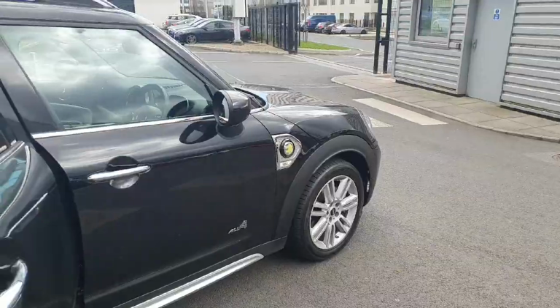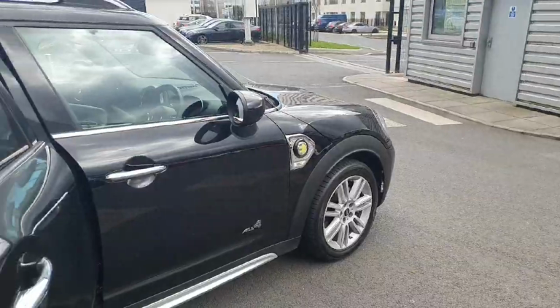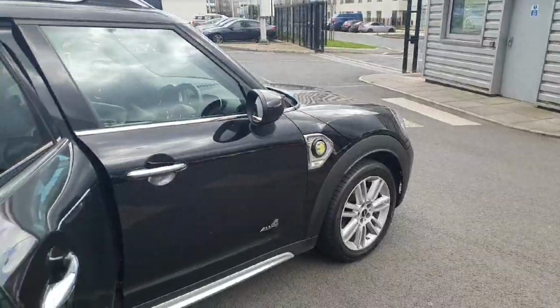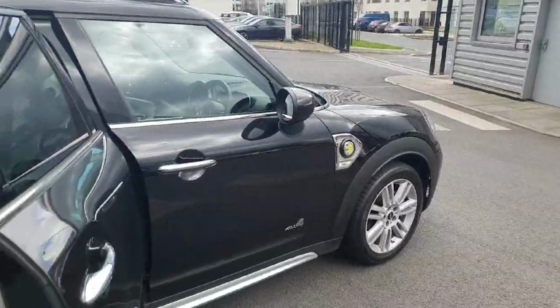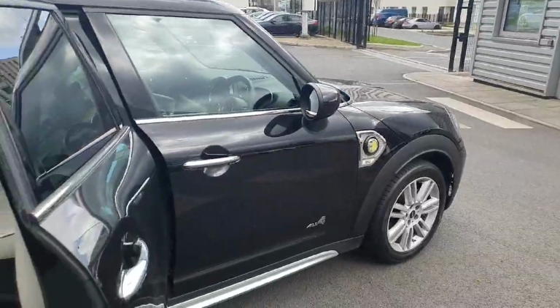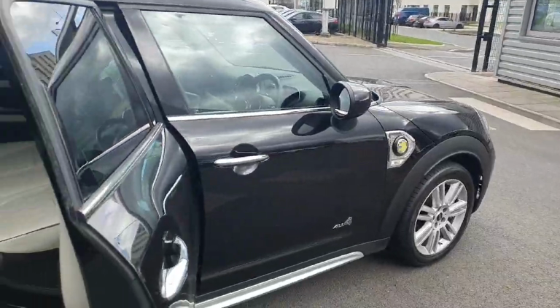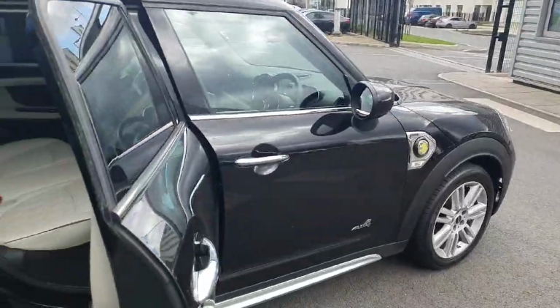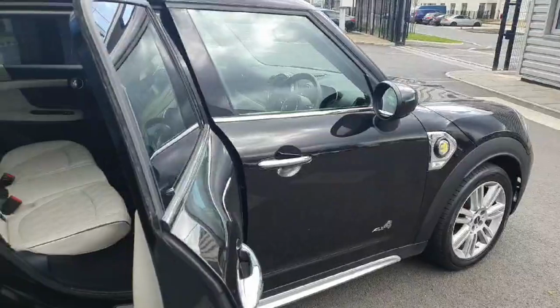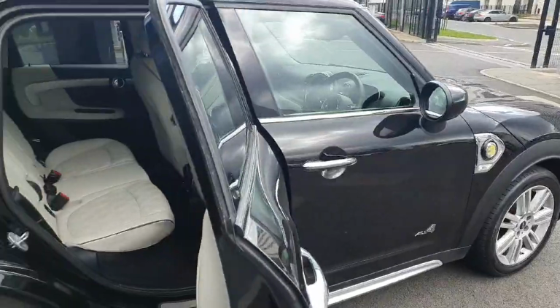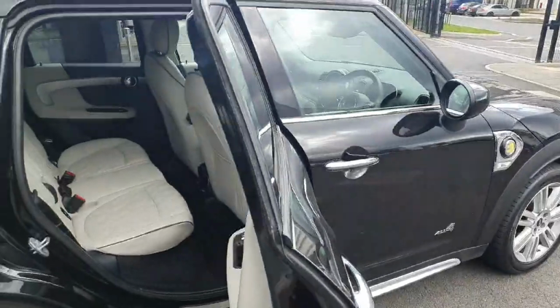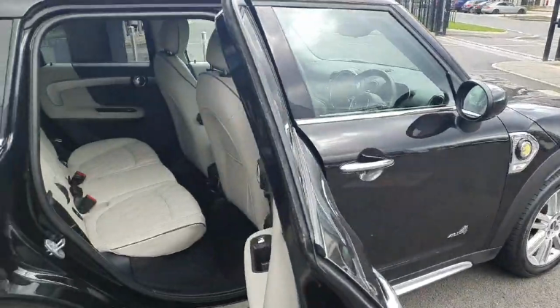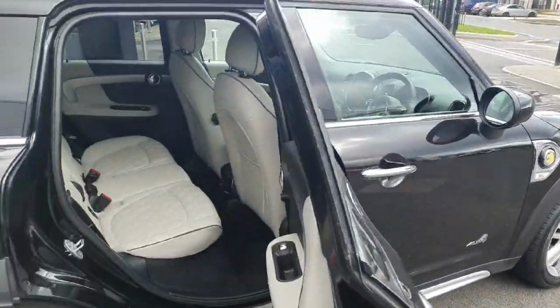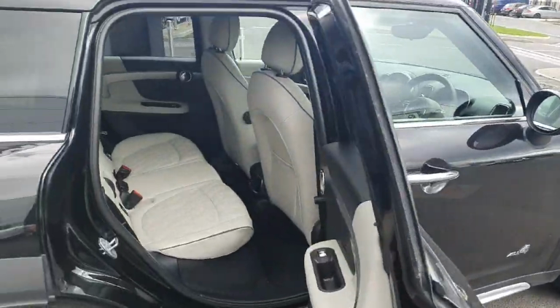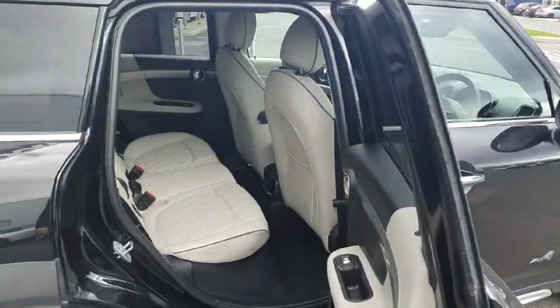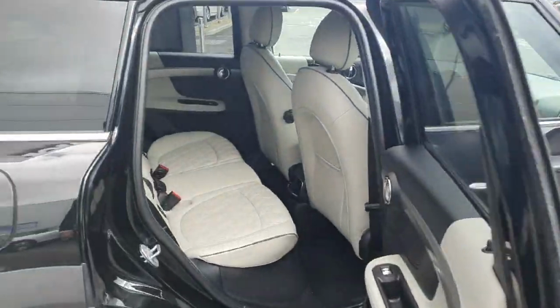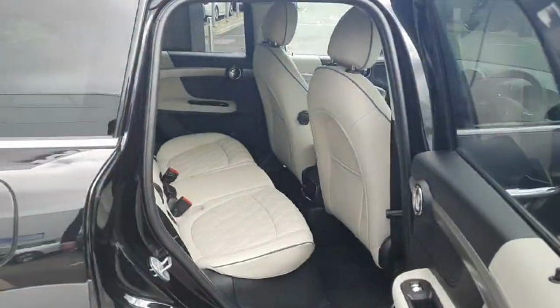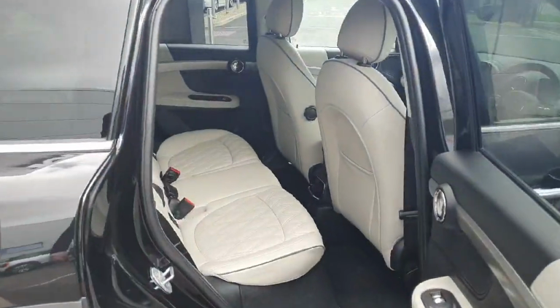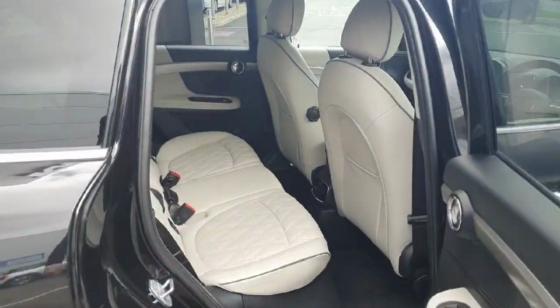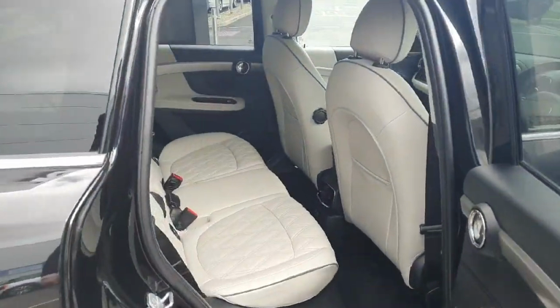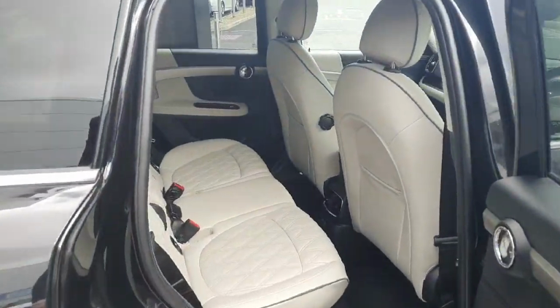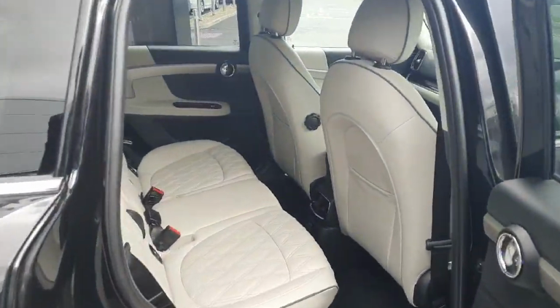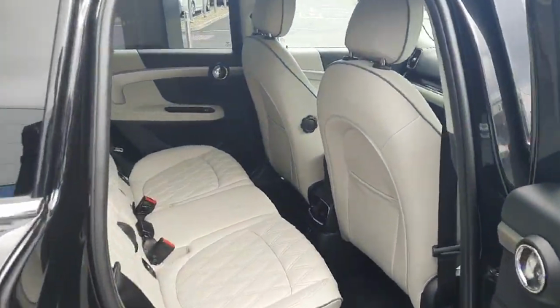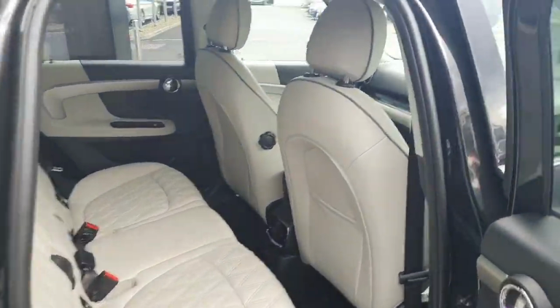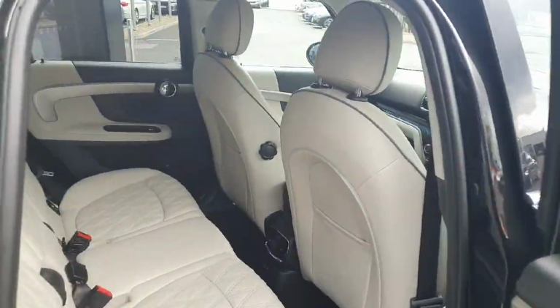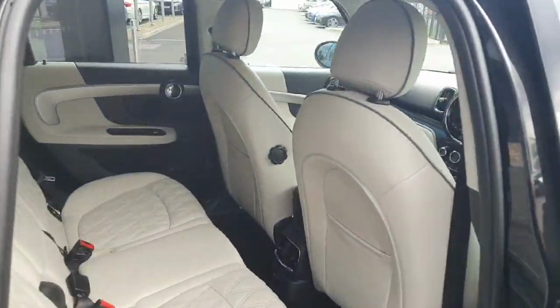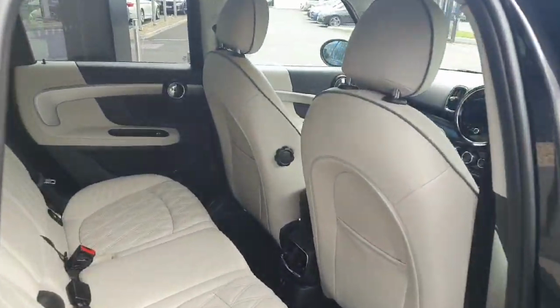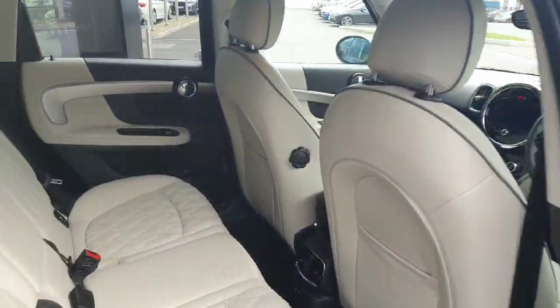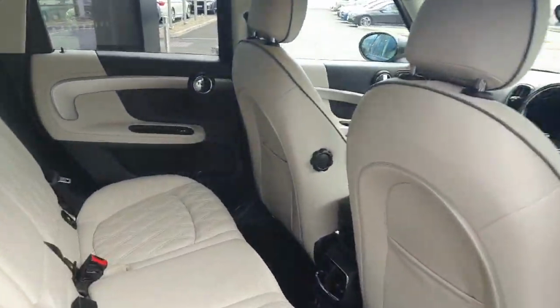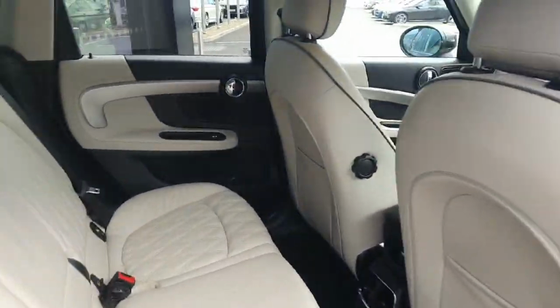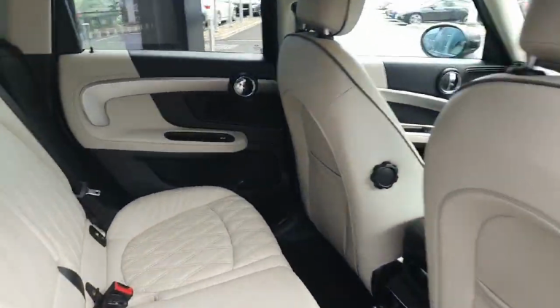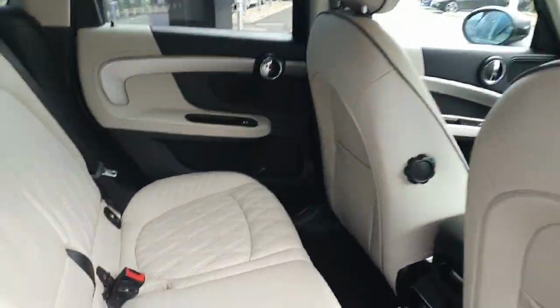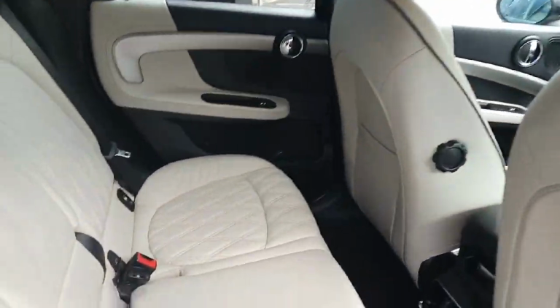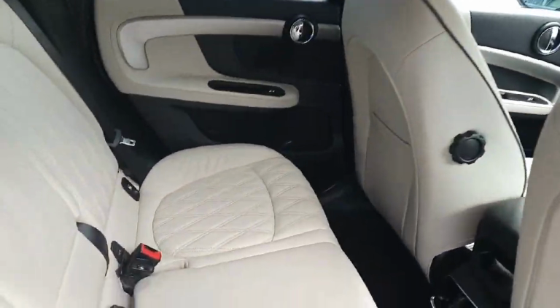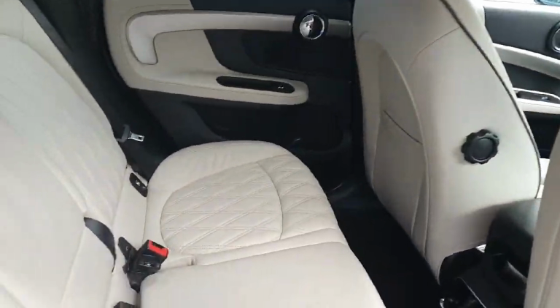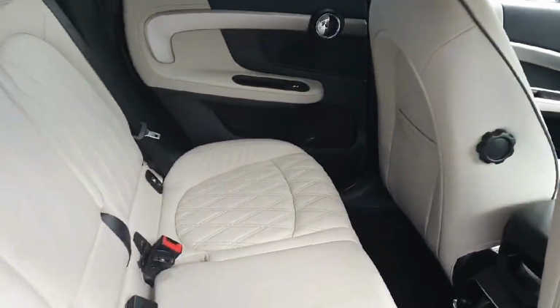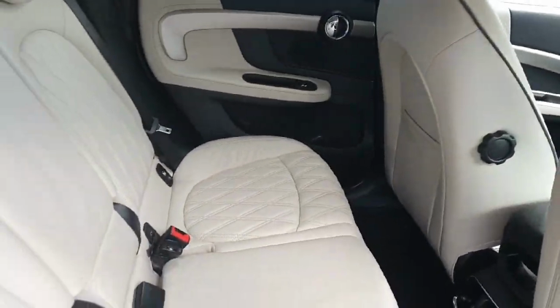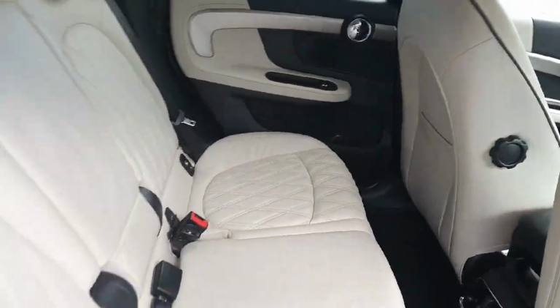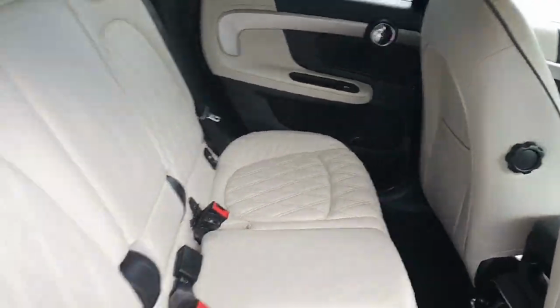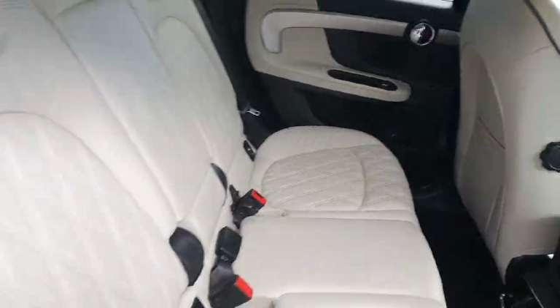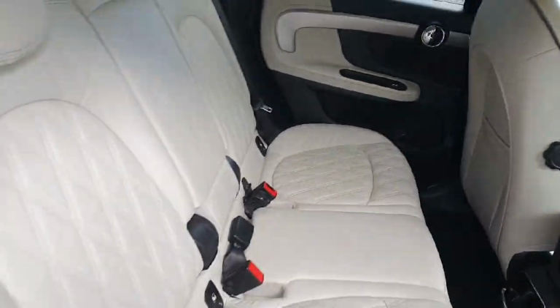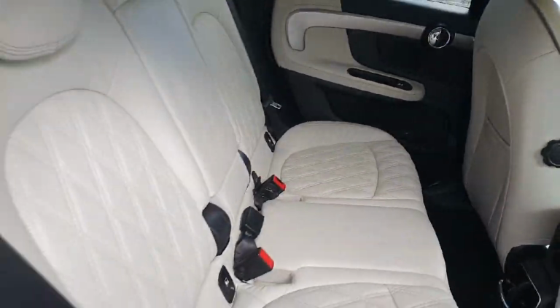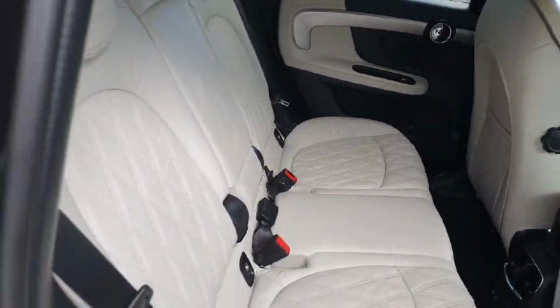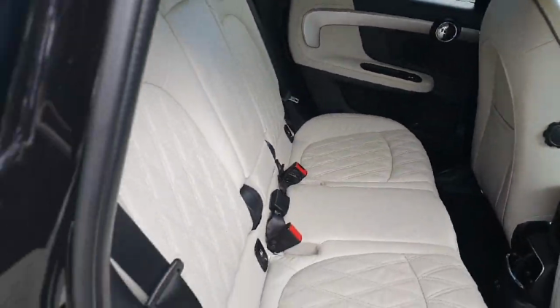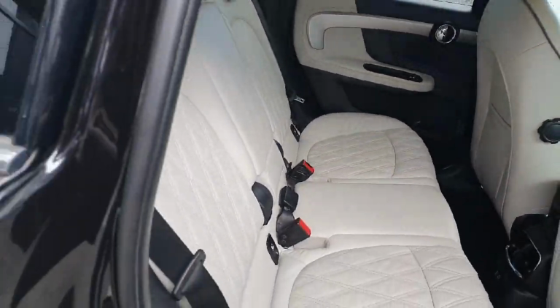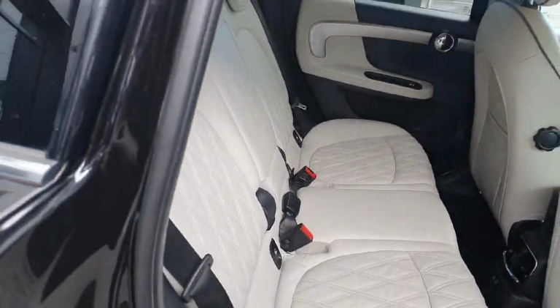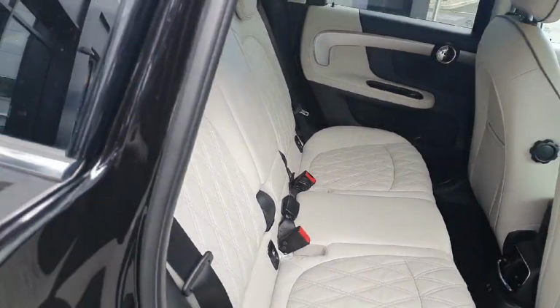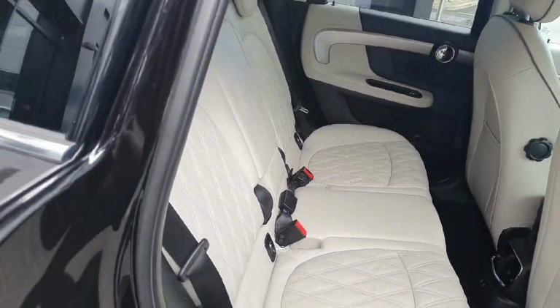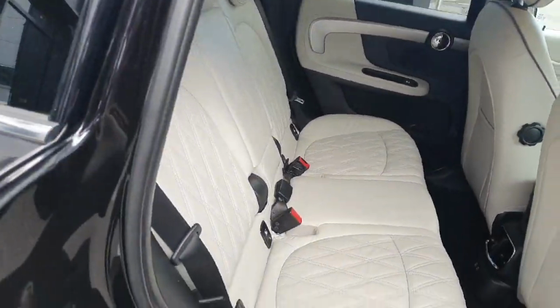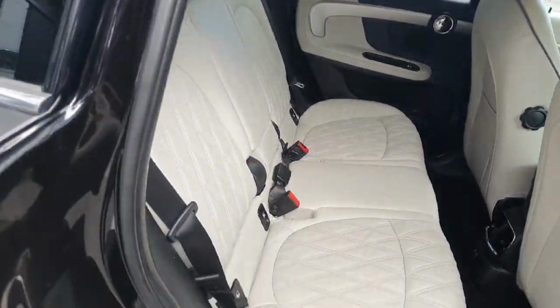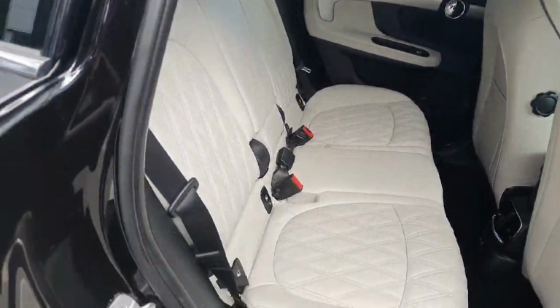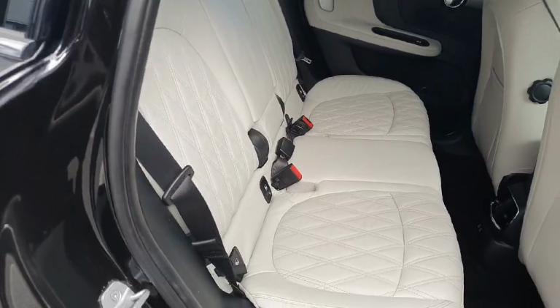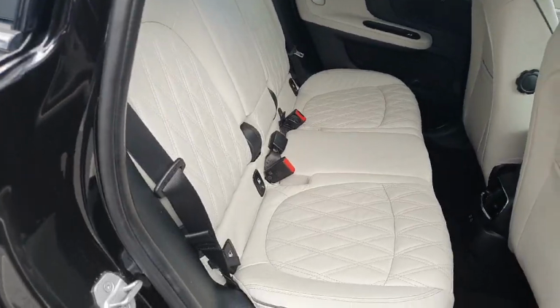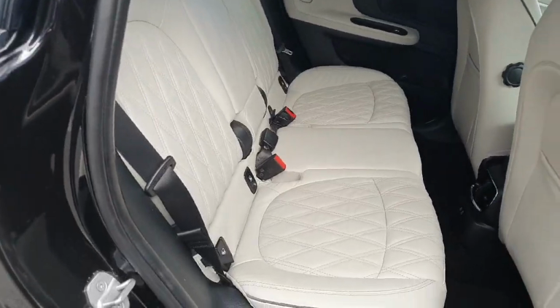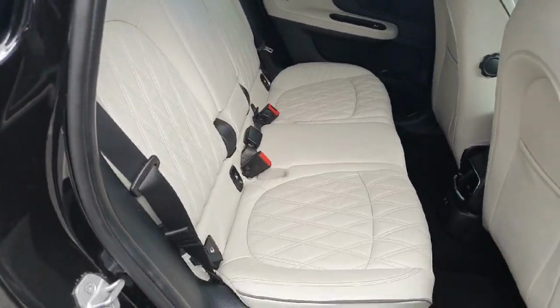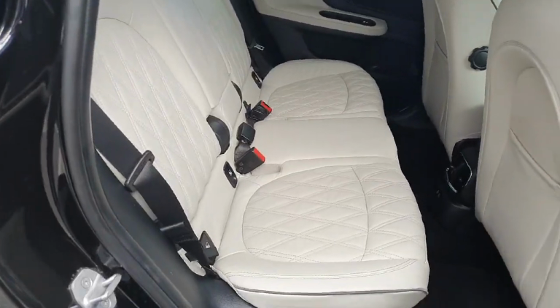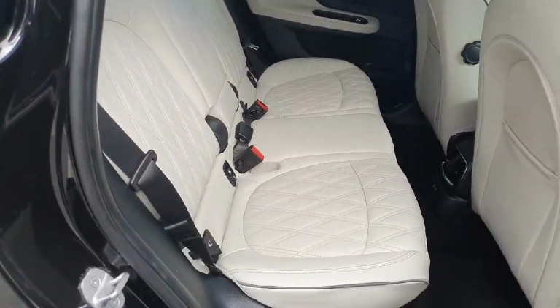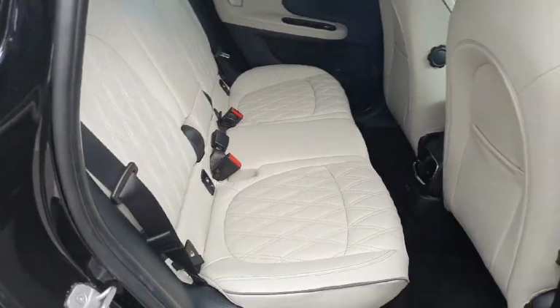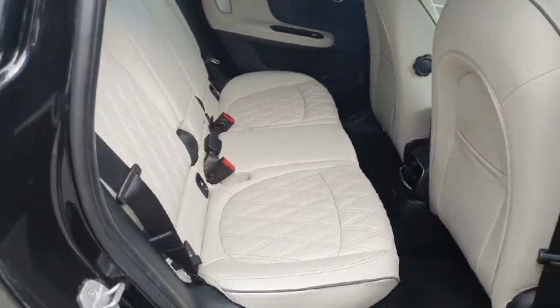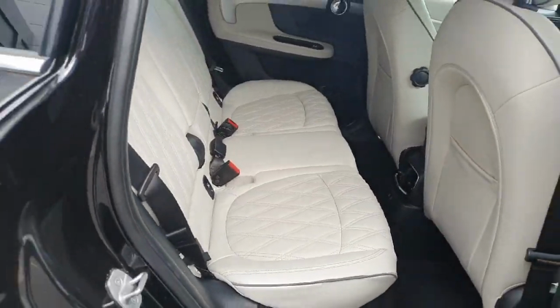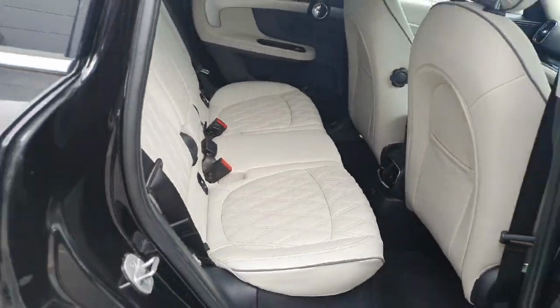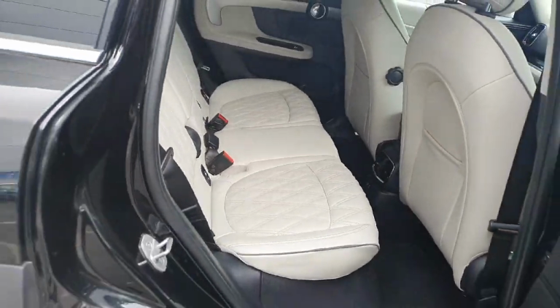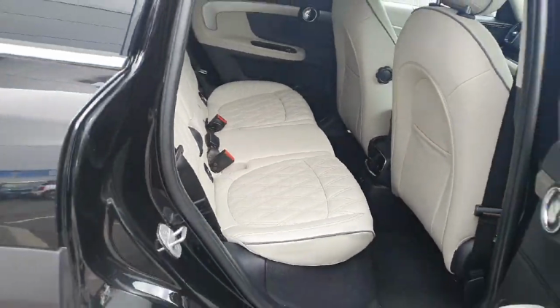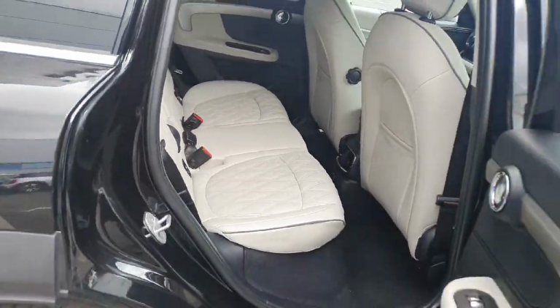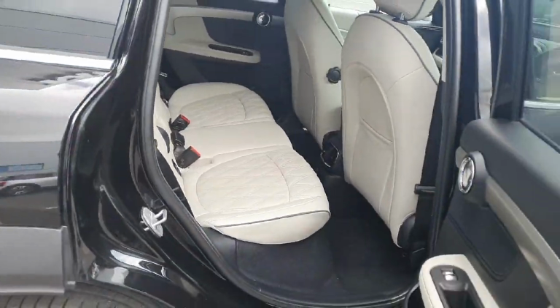Since this is a Countryman we do have five doors, which means plenty of room for your passengers back here along with these gorgeous cream leather seats.